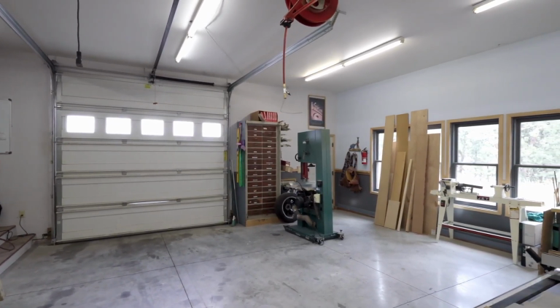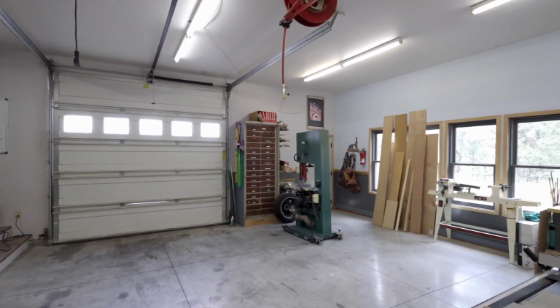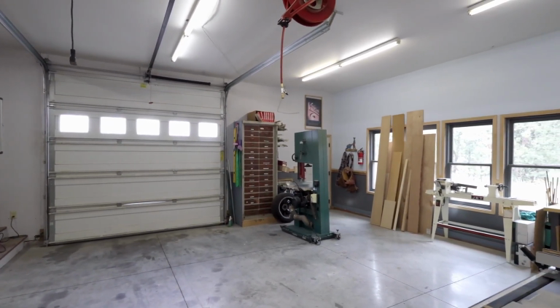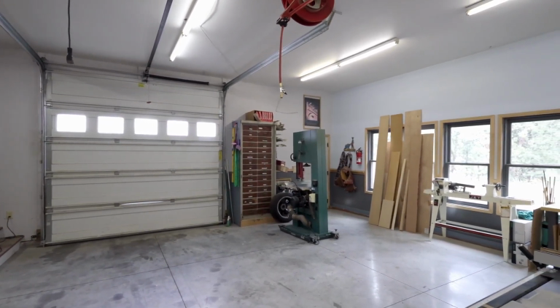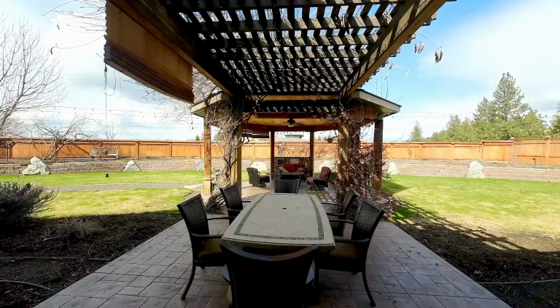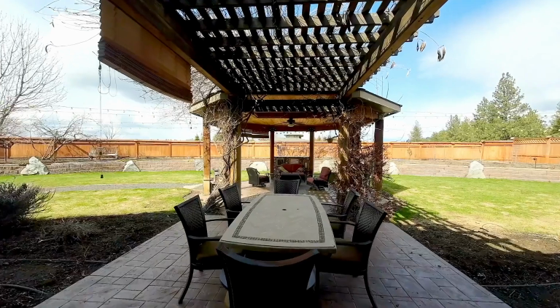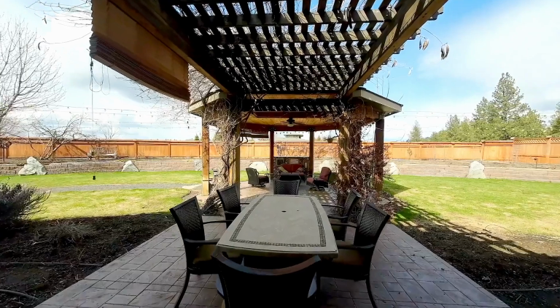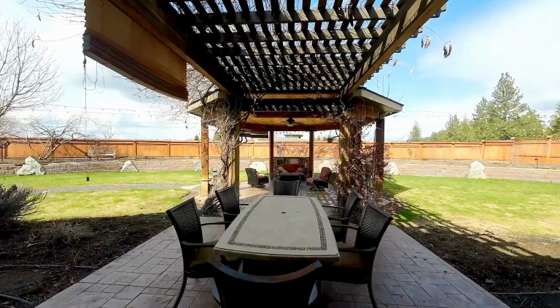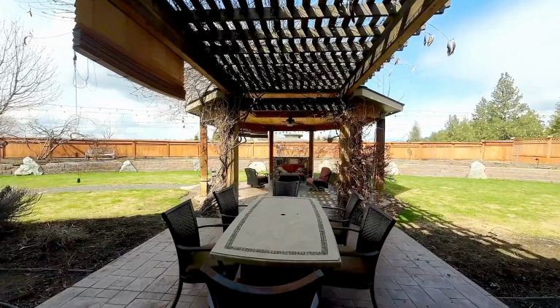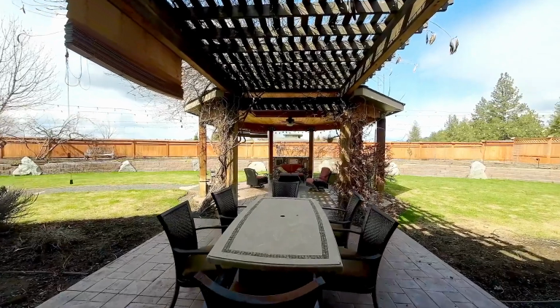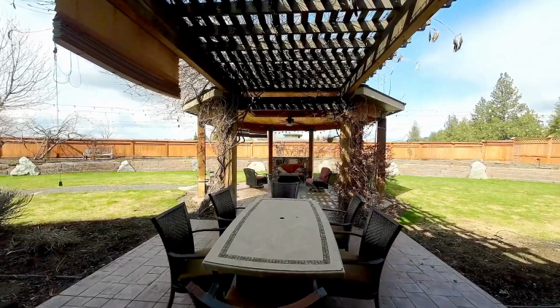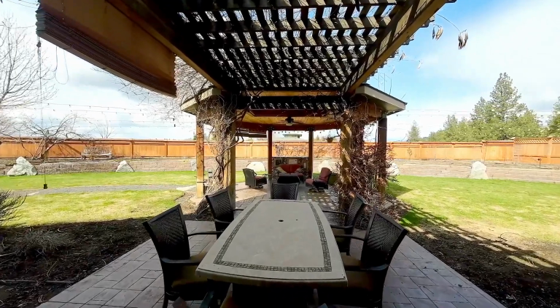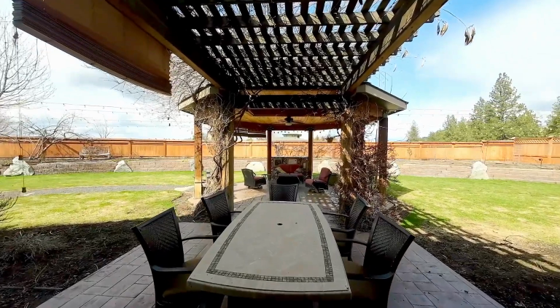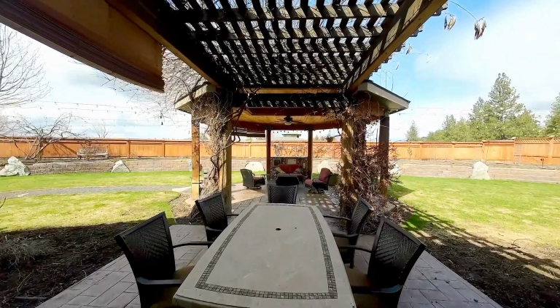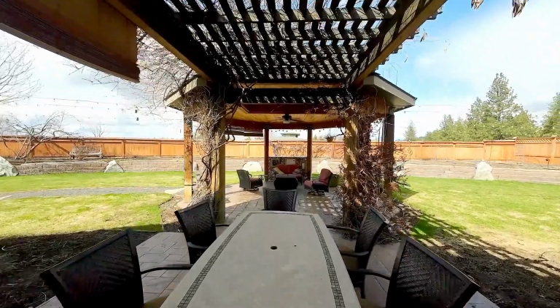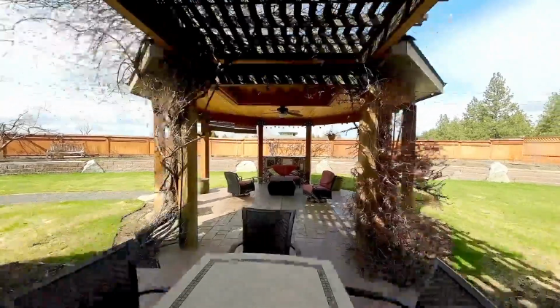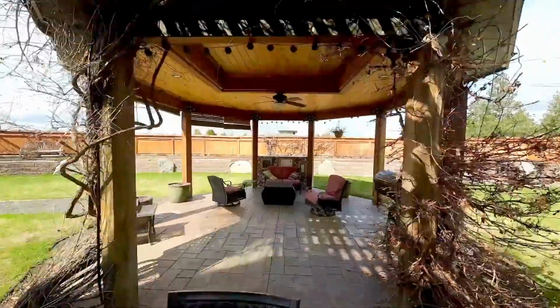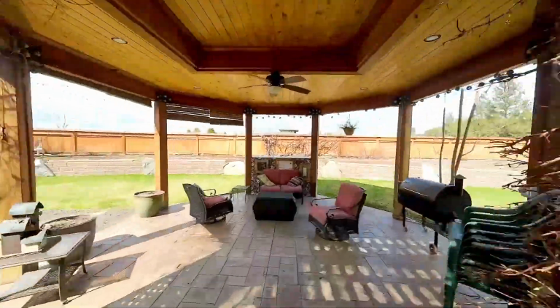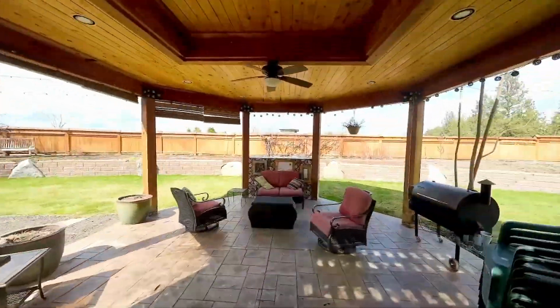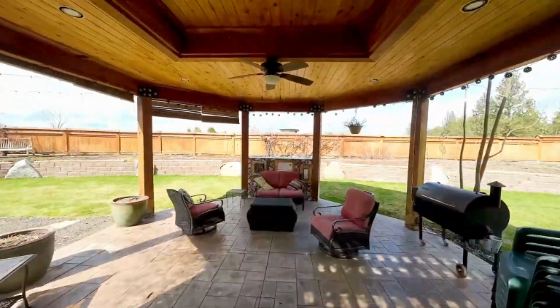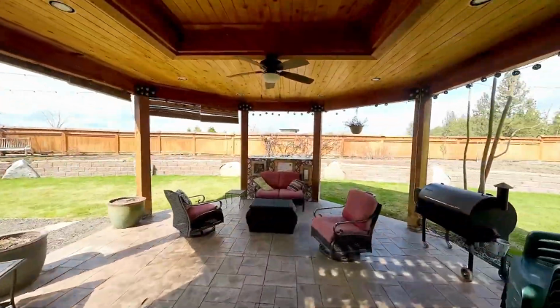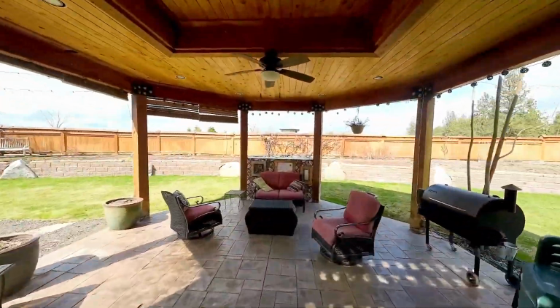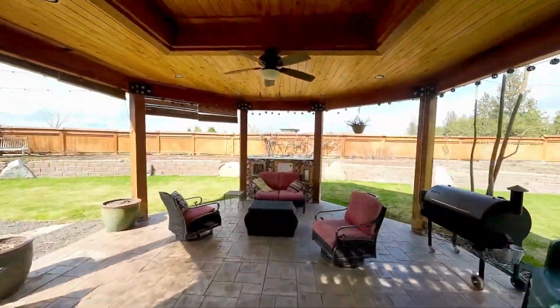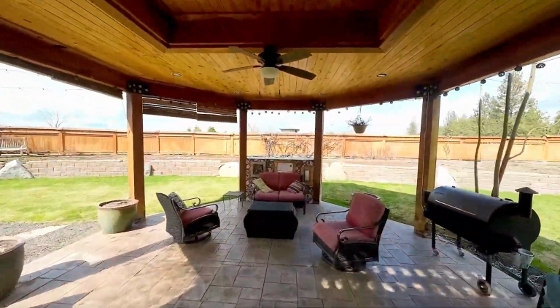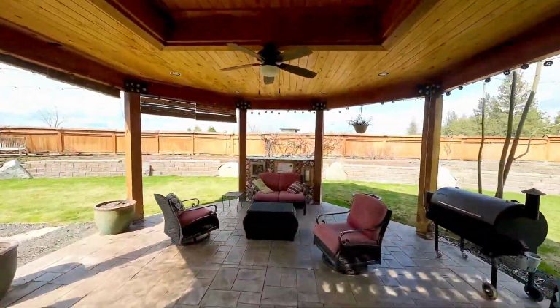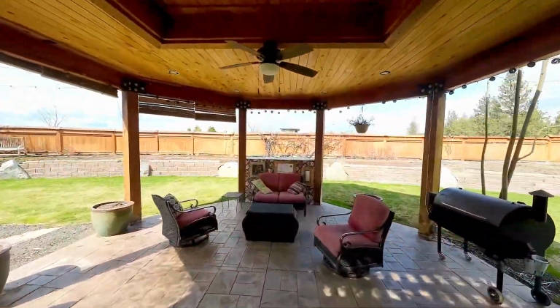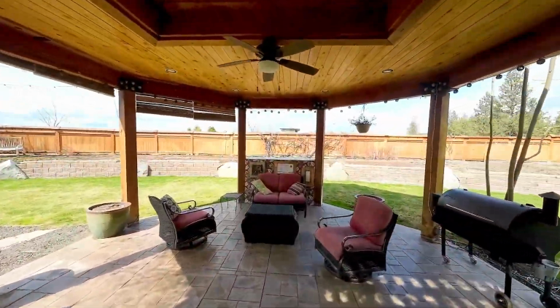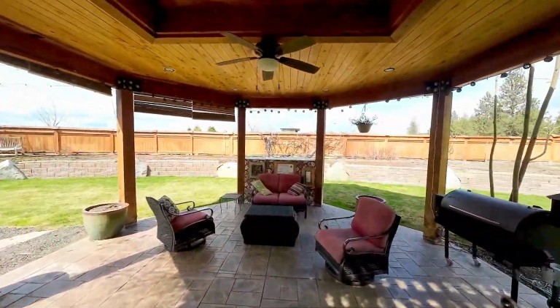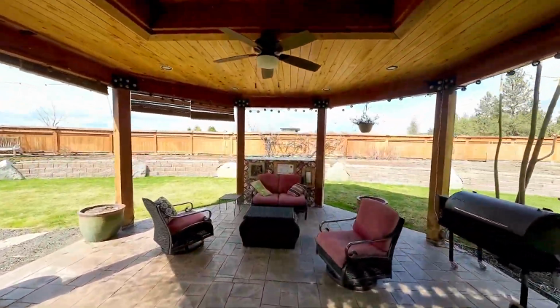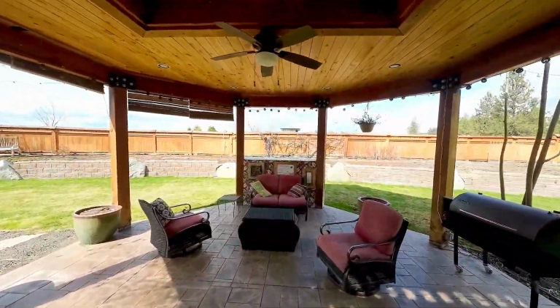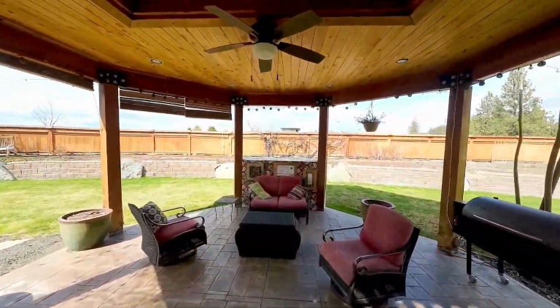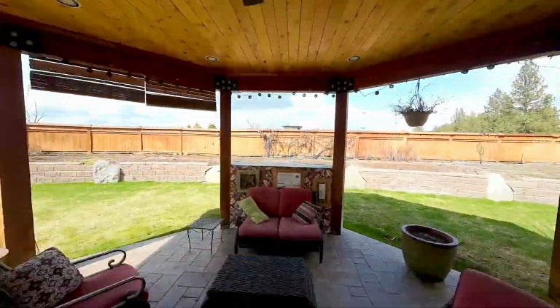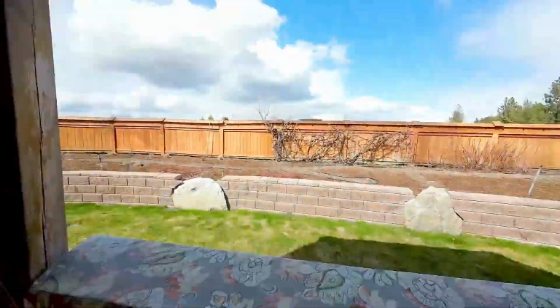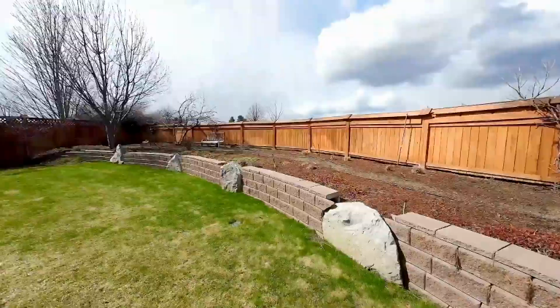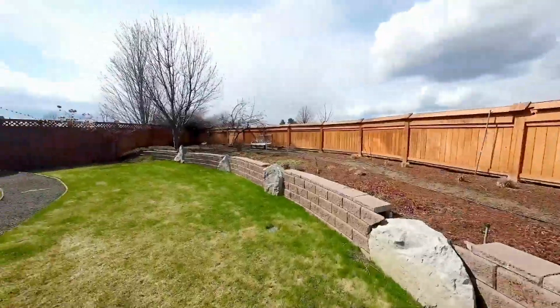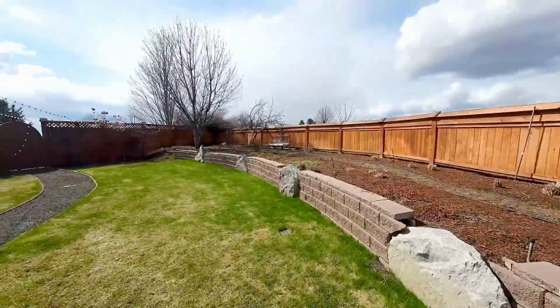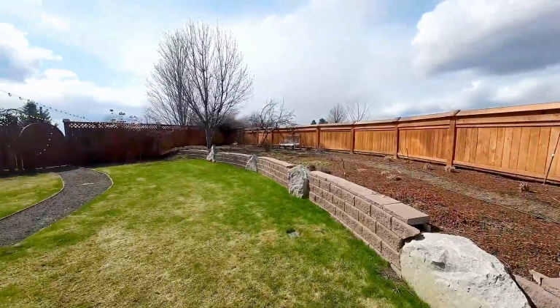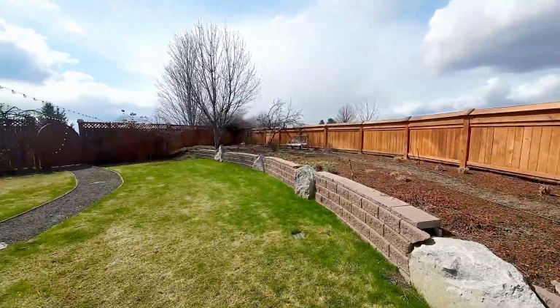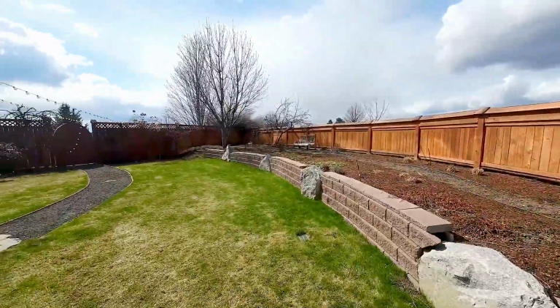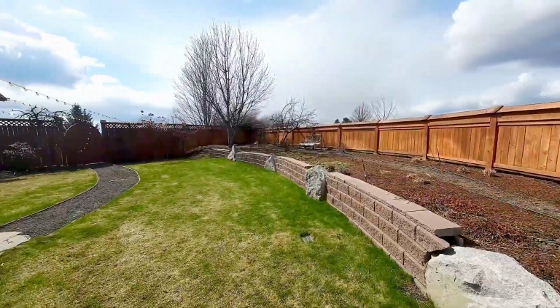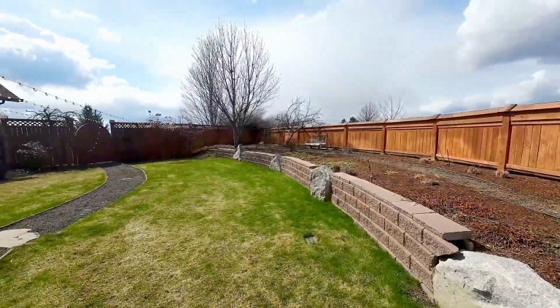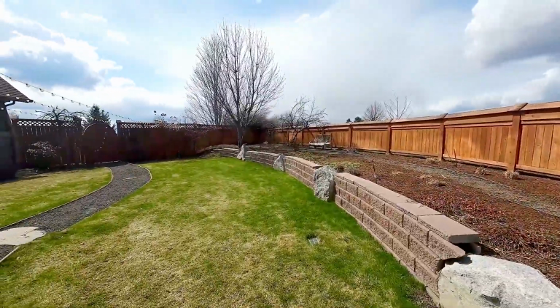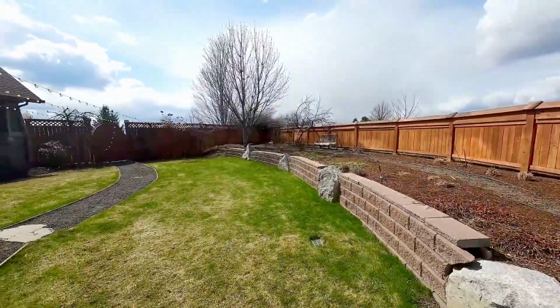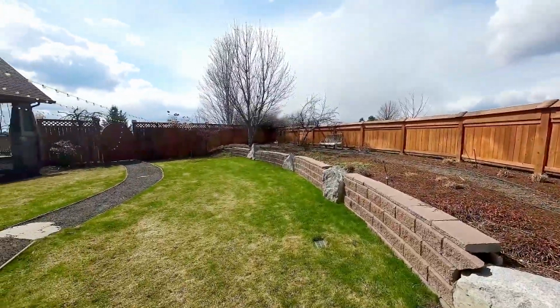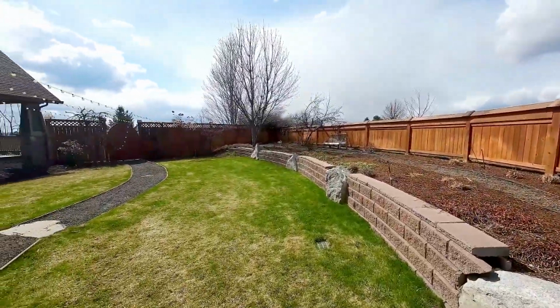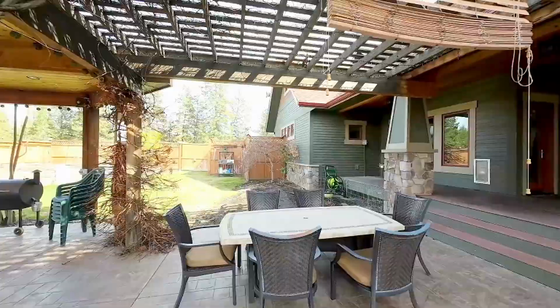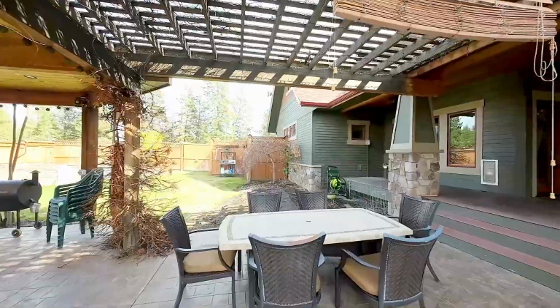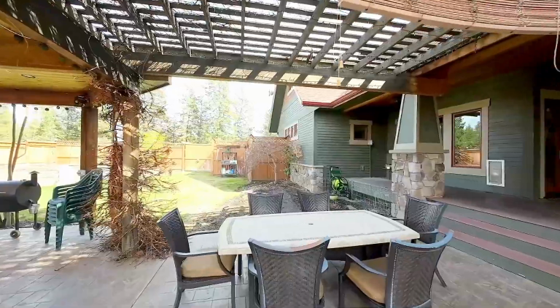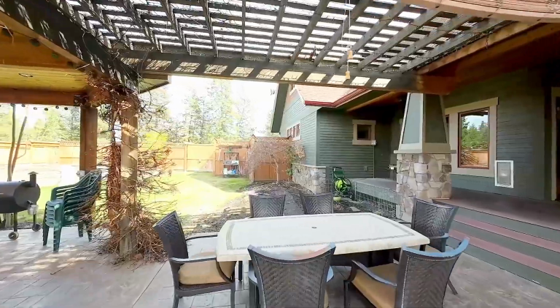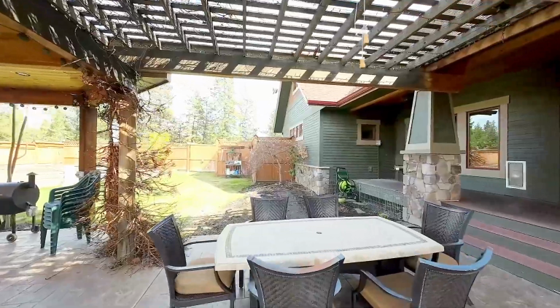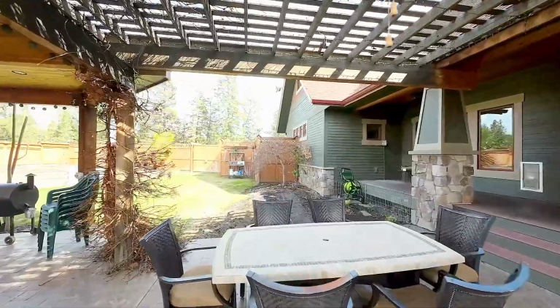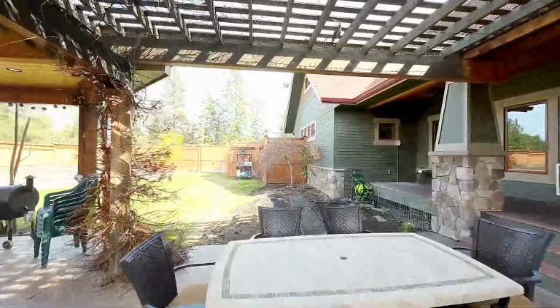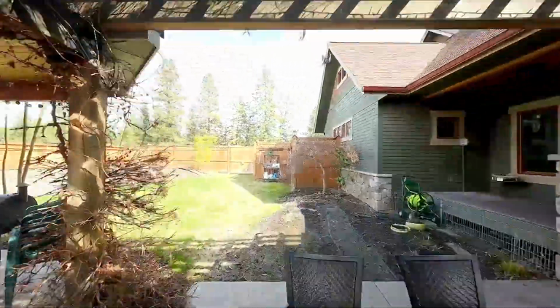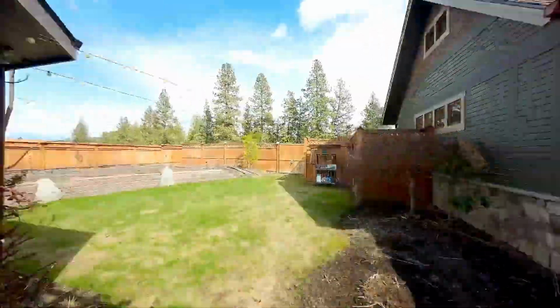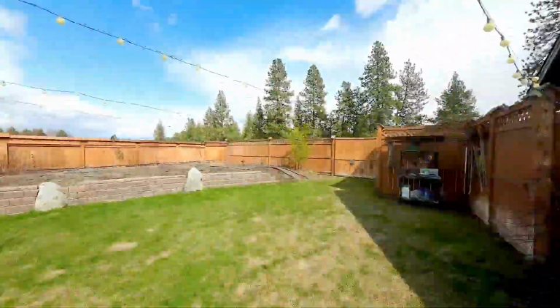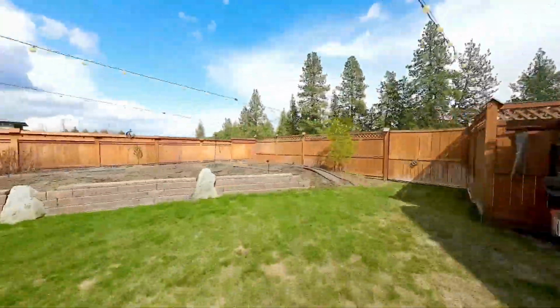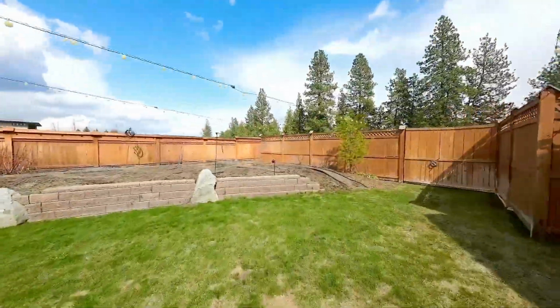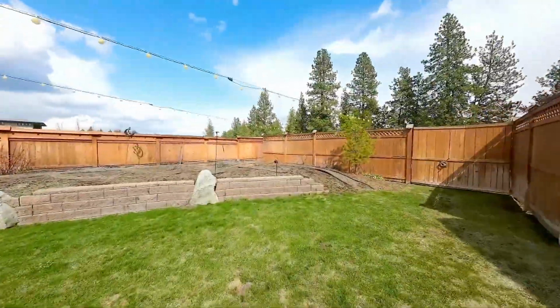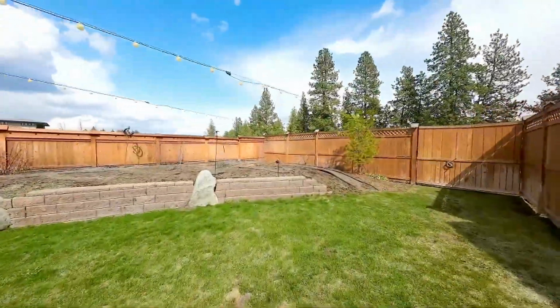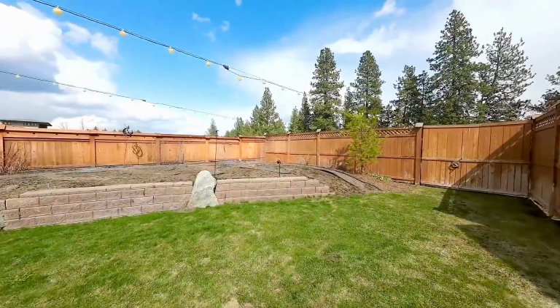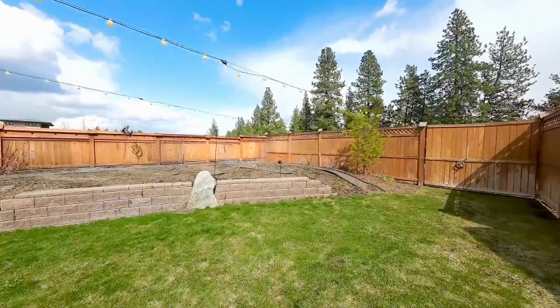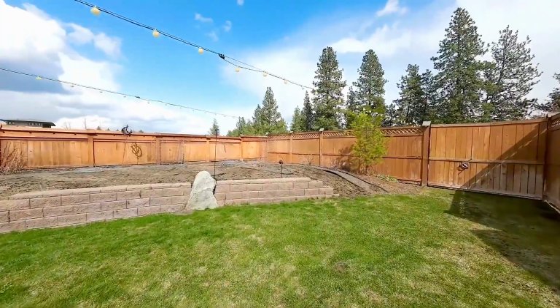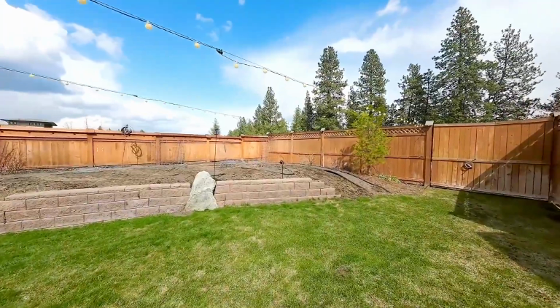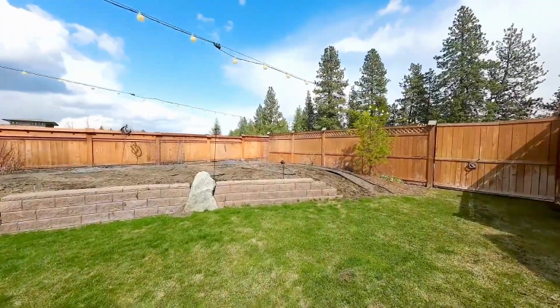If you like gardening, here's your chance. Under the pergola, there's lots of room for outdoor recreation and entertaining.